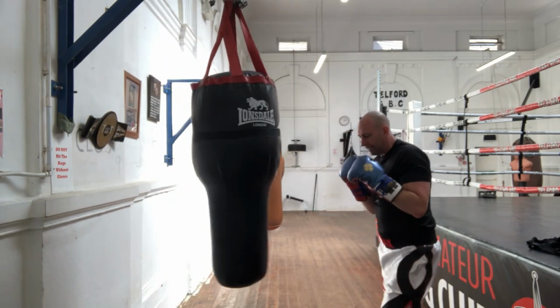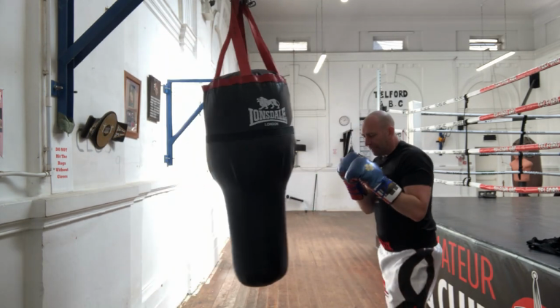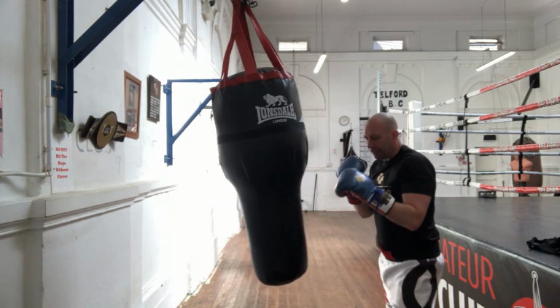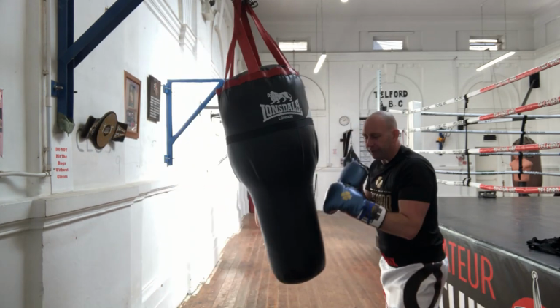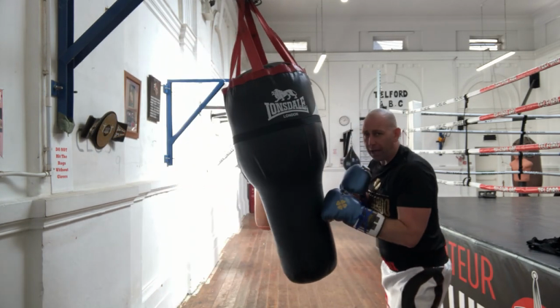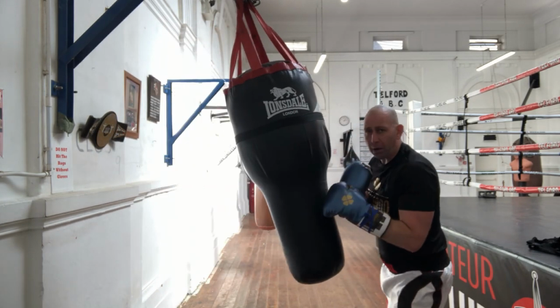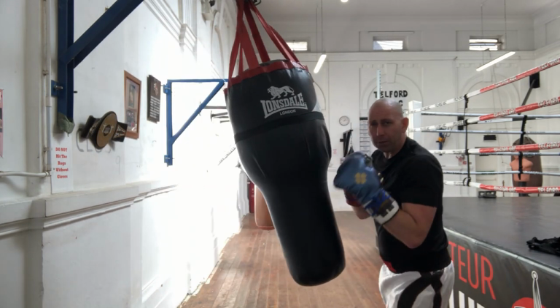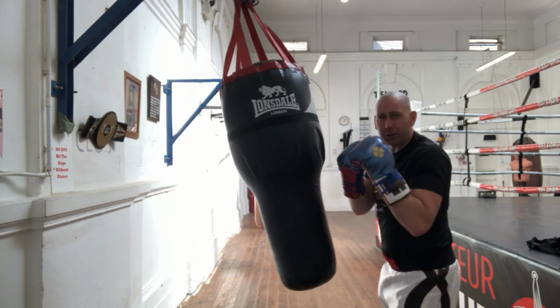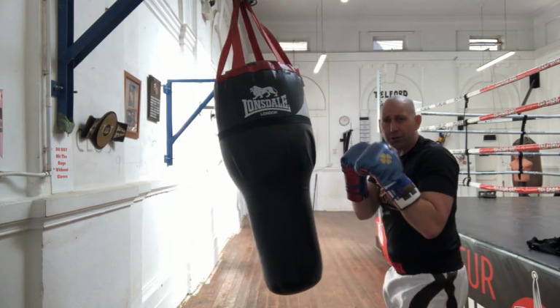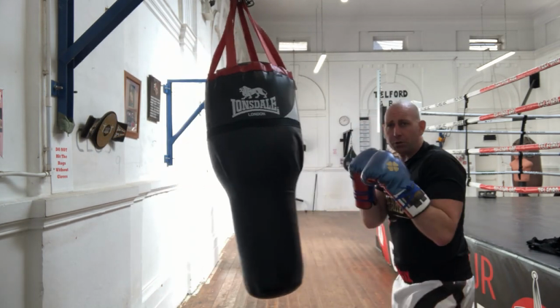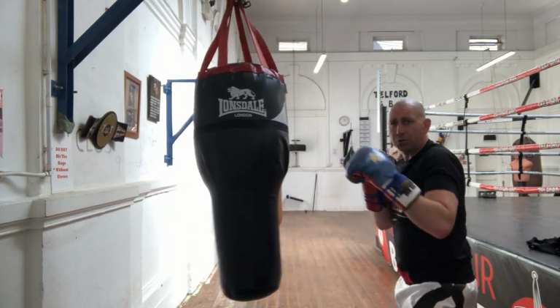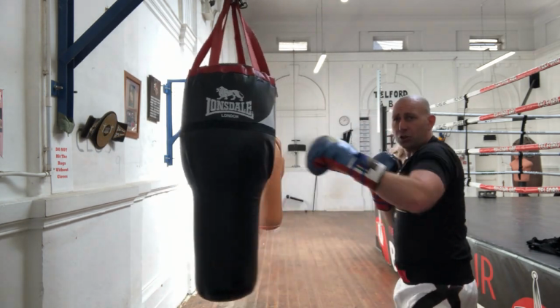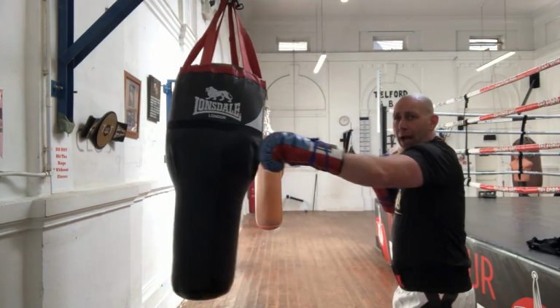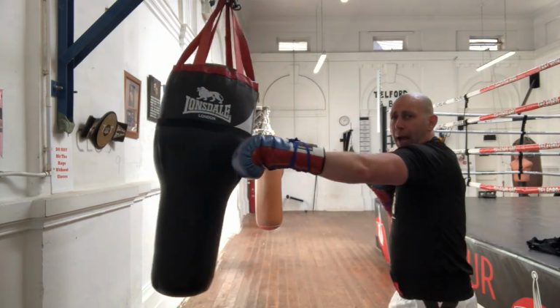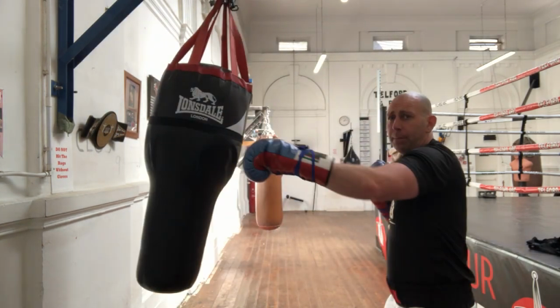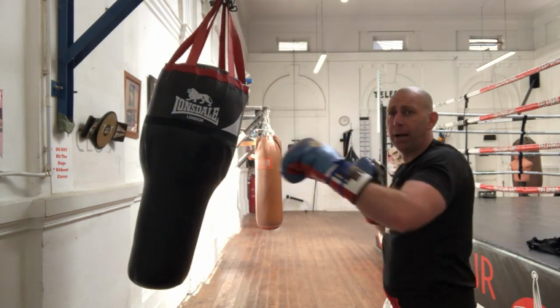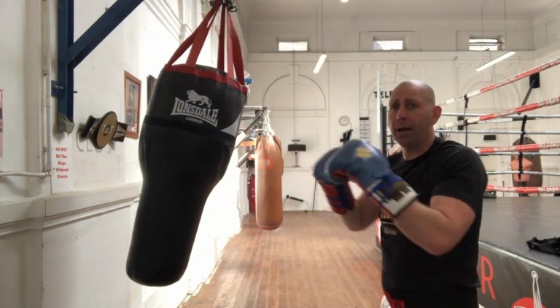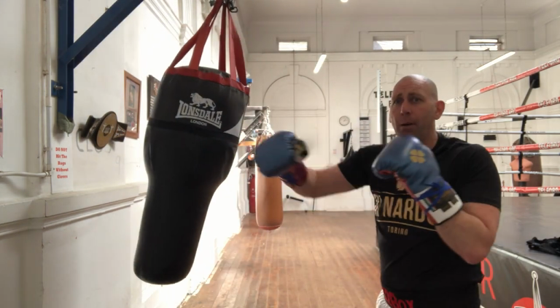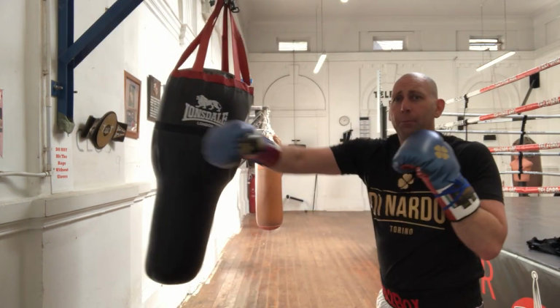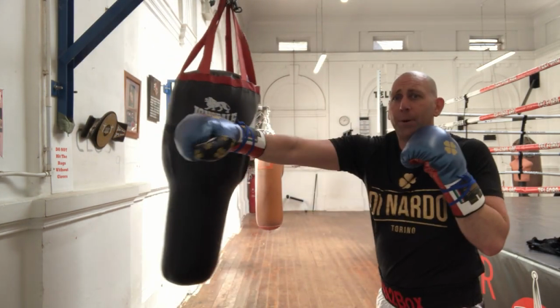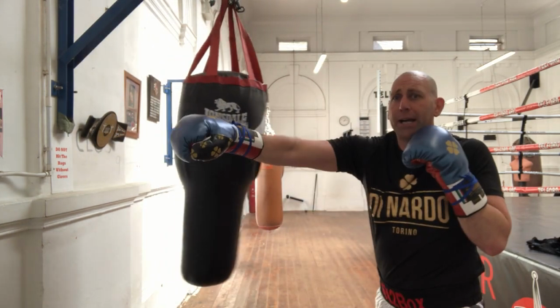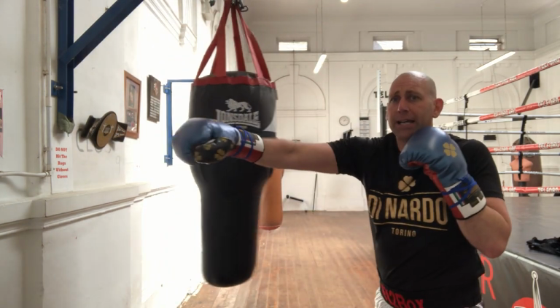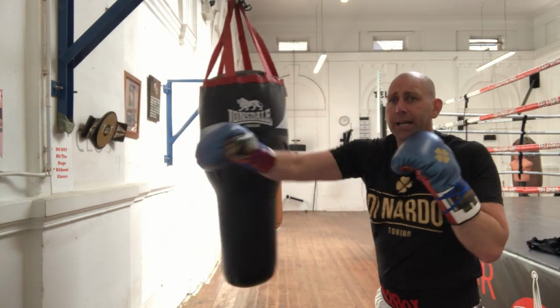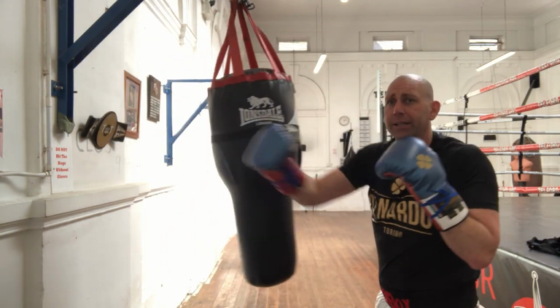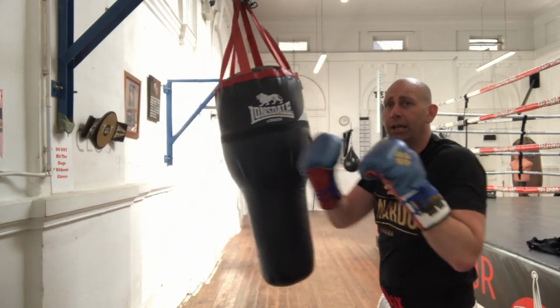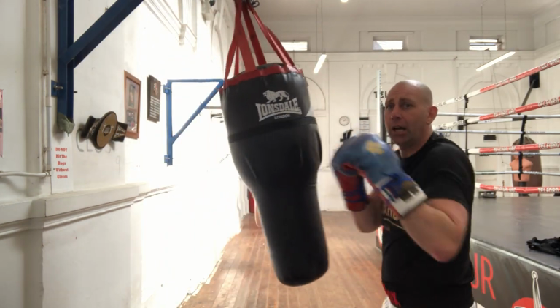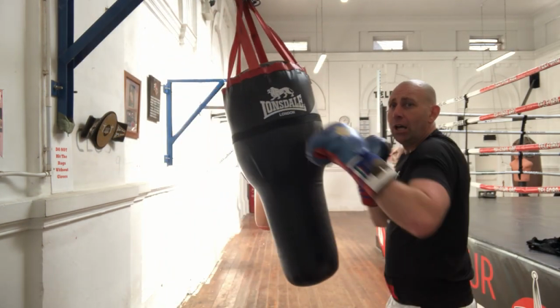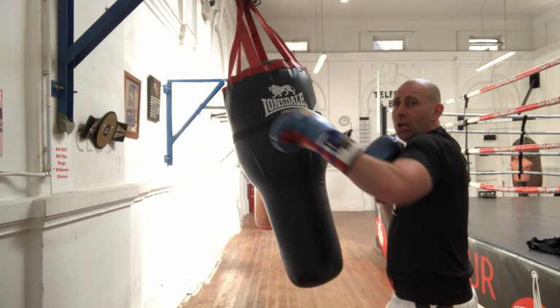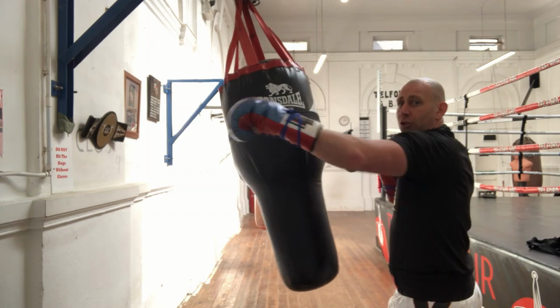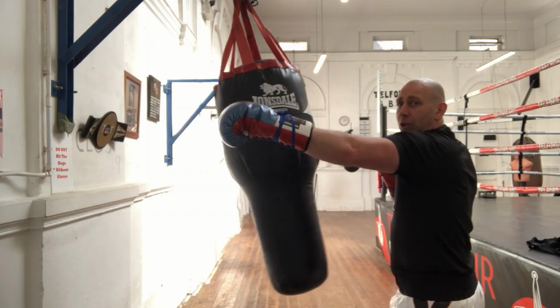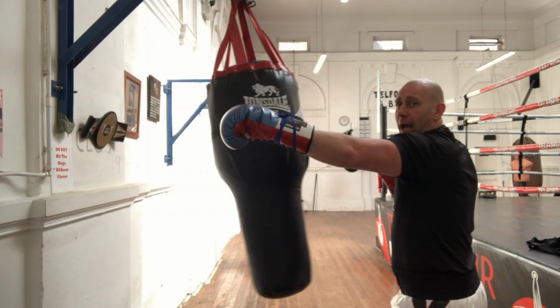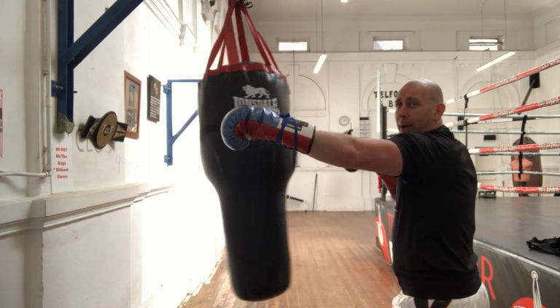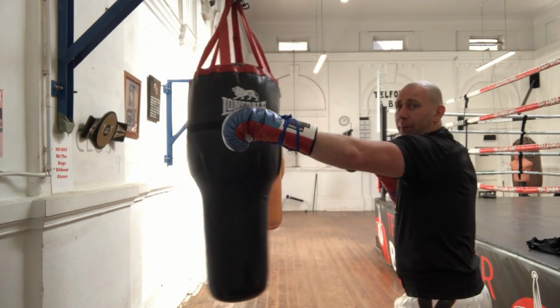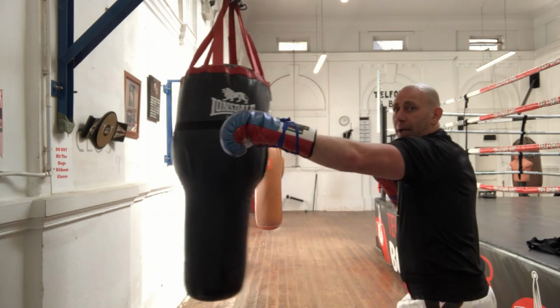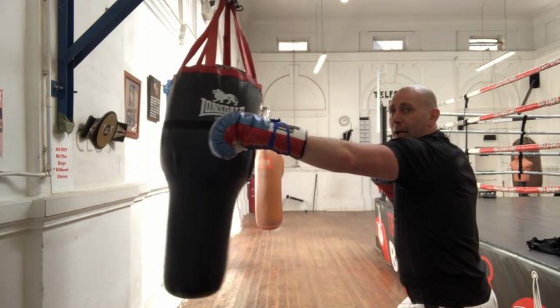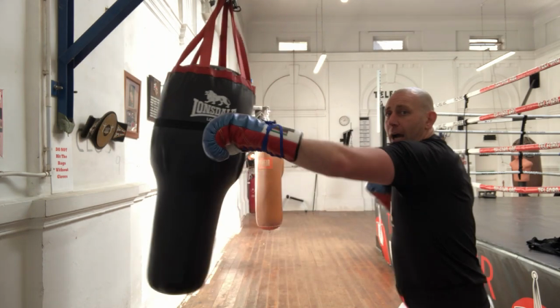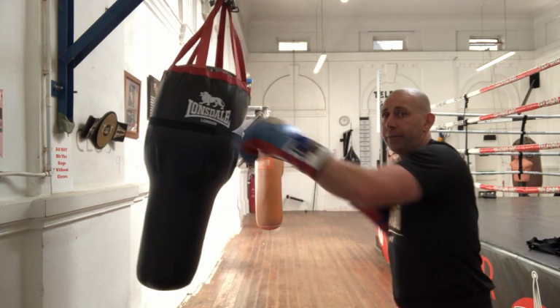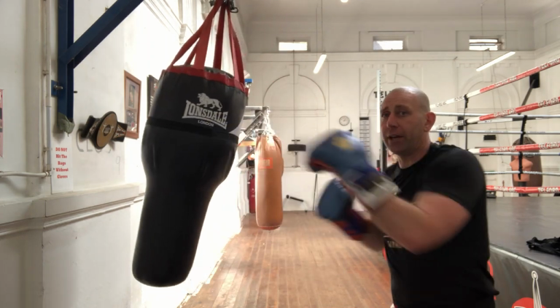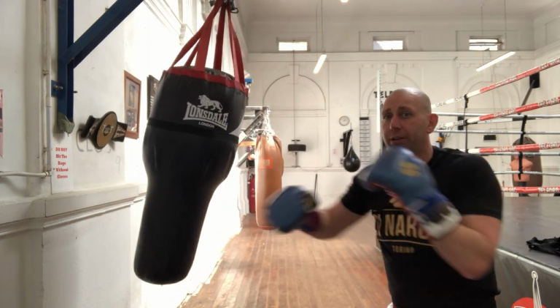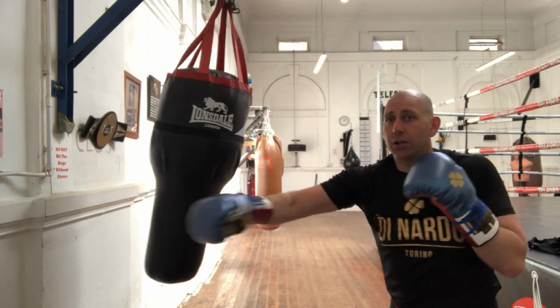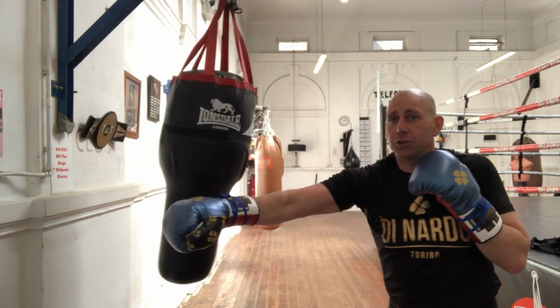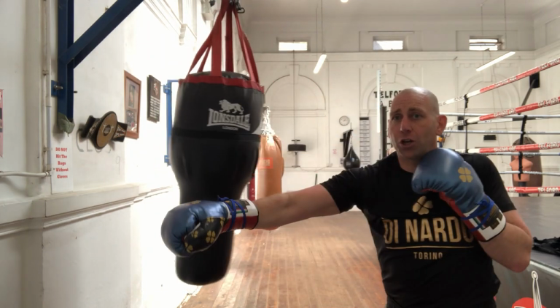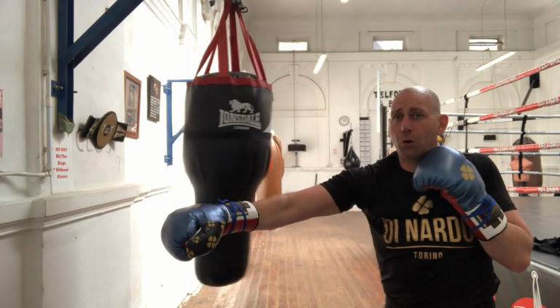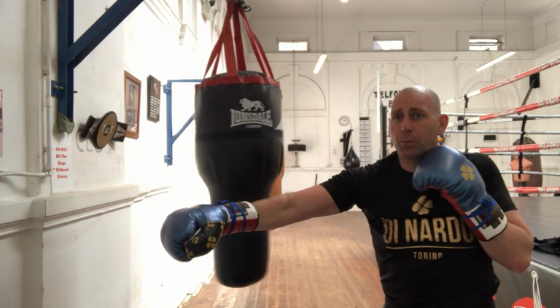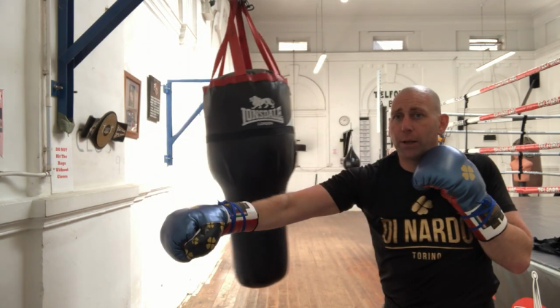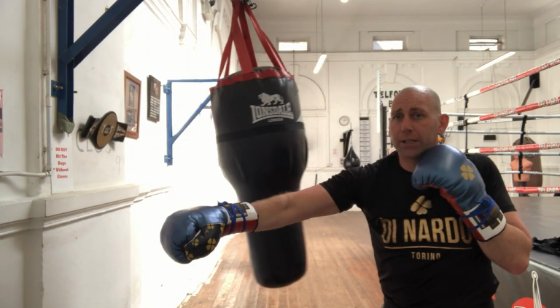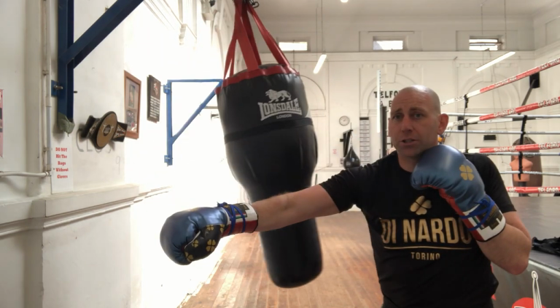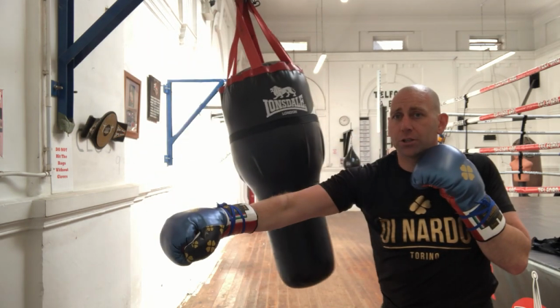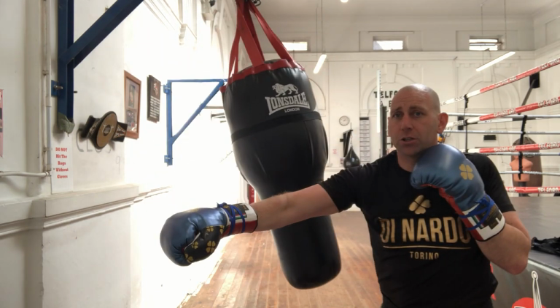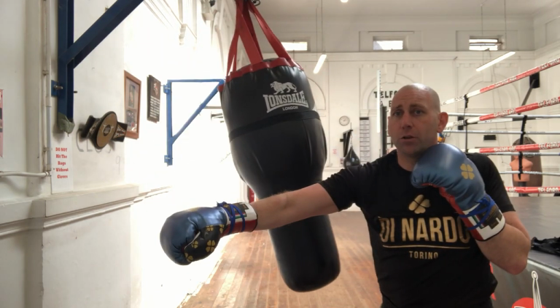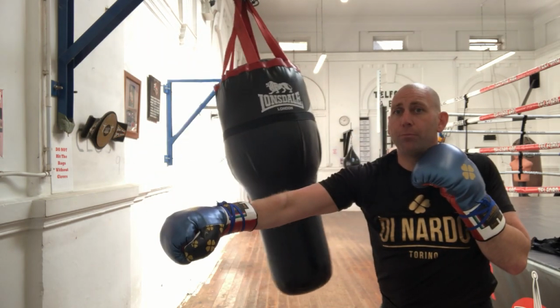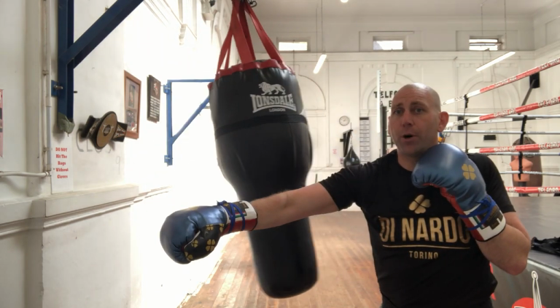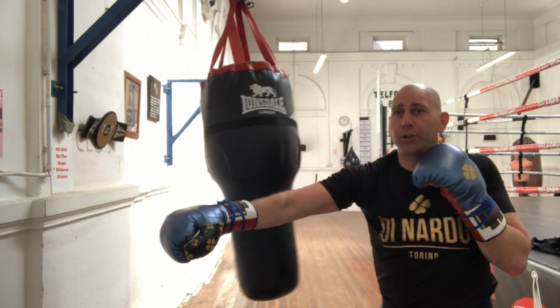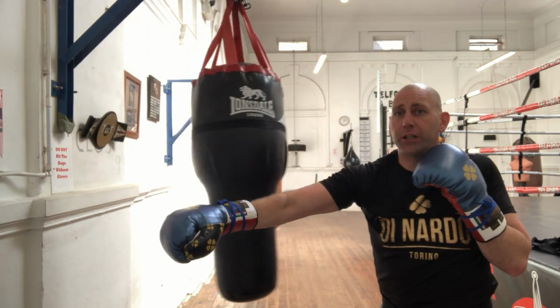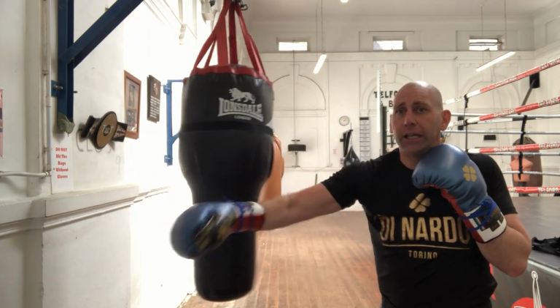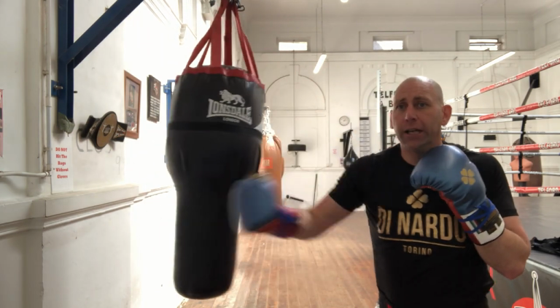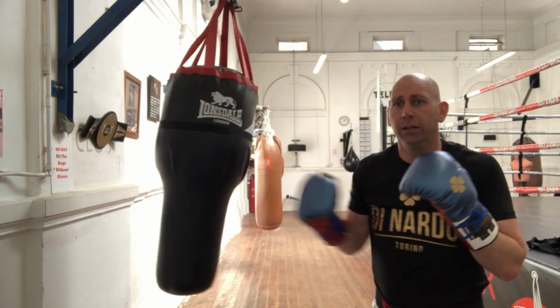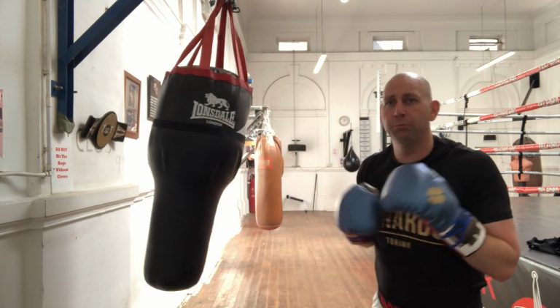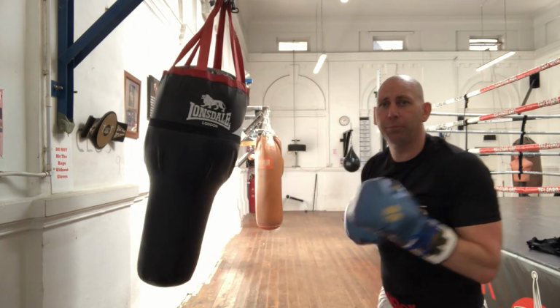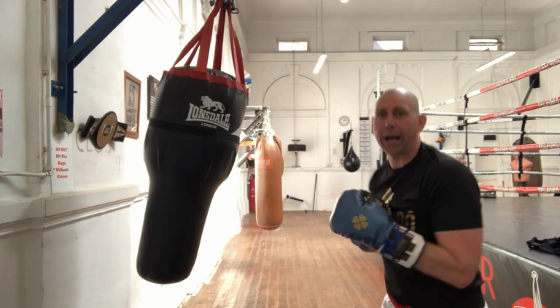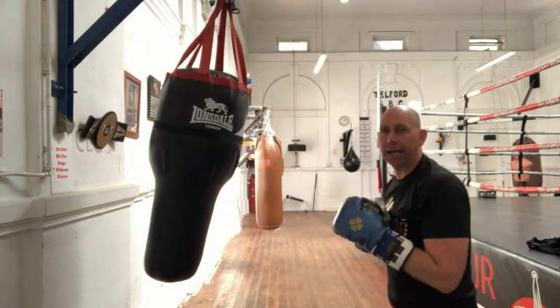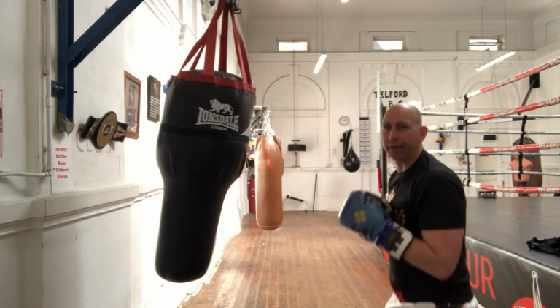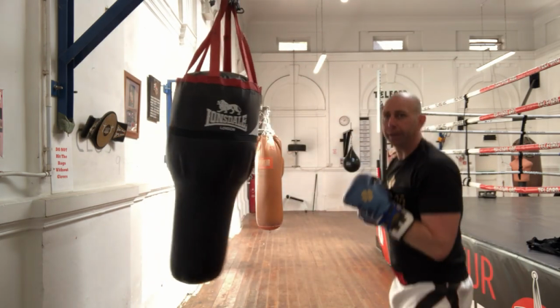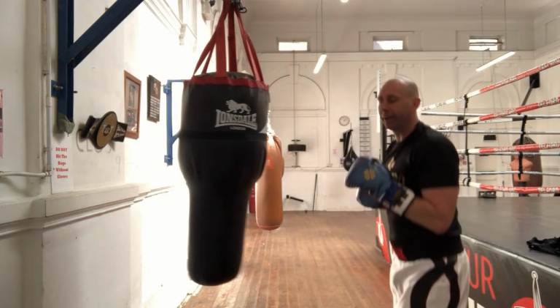Now I'm going to do a jab, backhand, jab, and then solar plexus to the body, backhand.